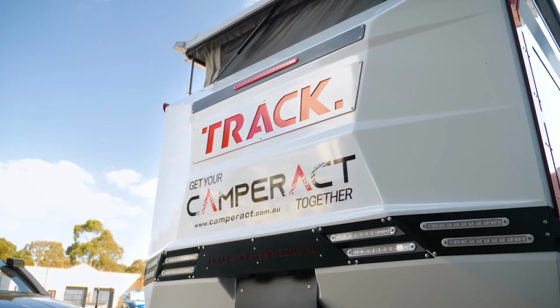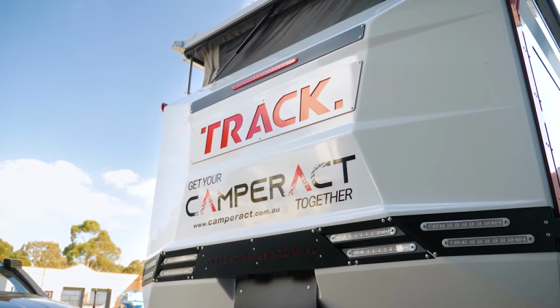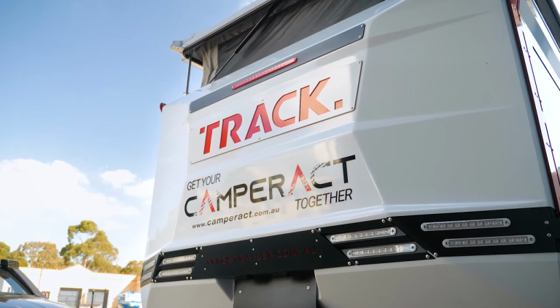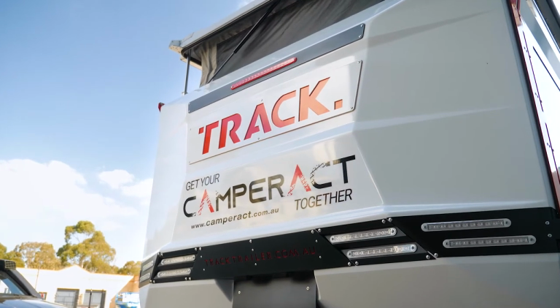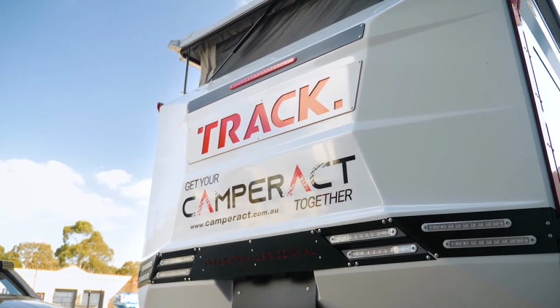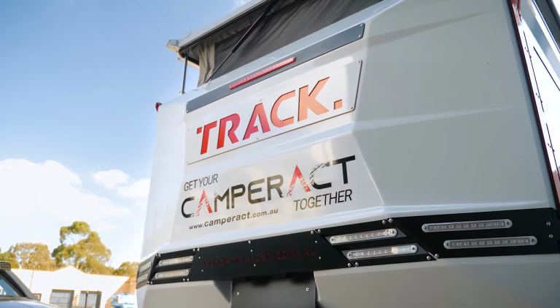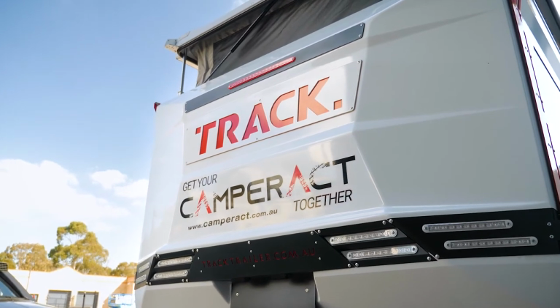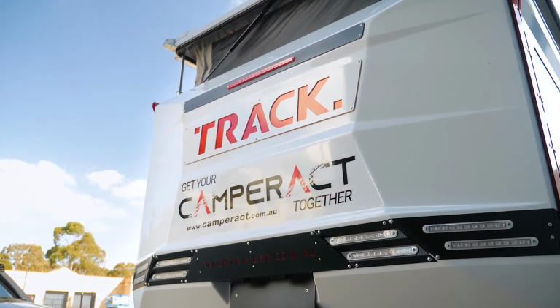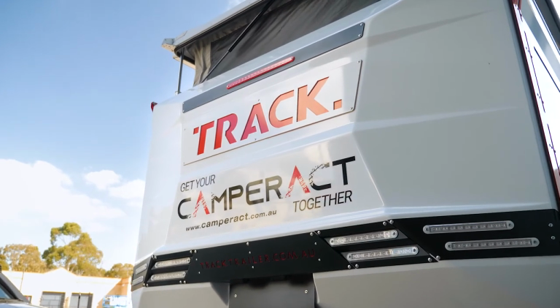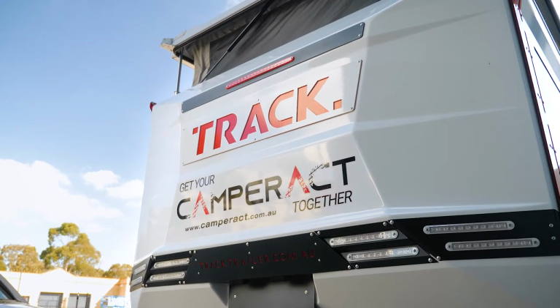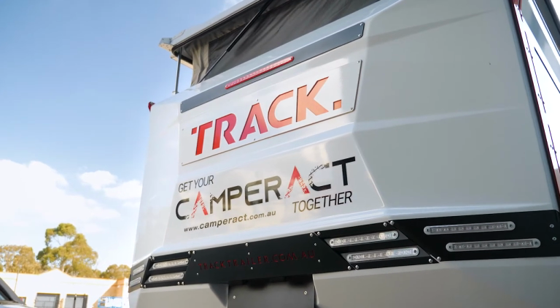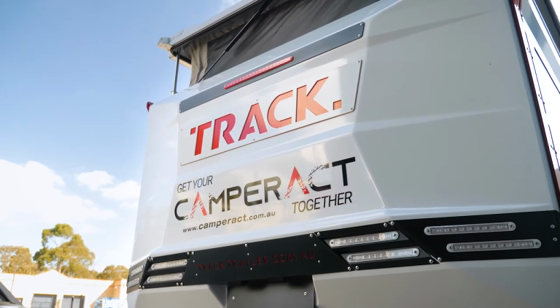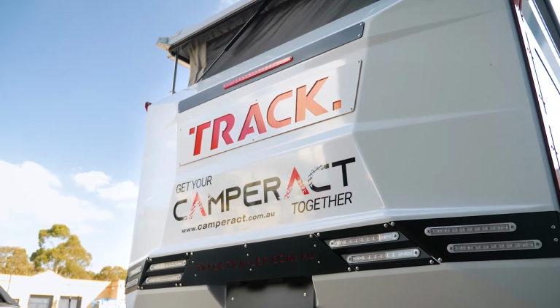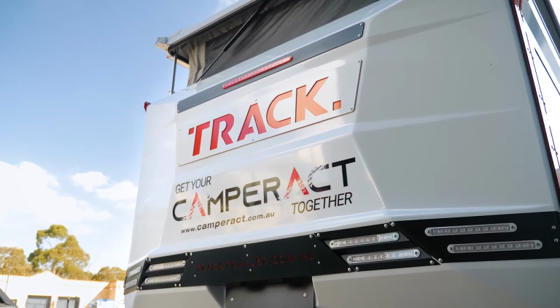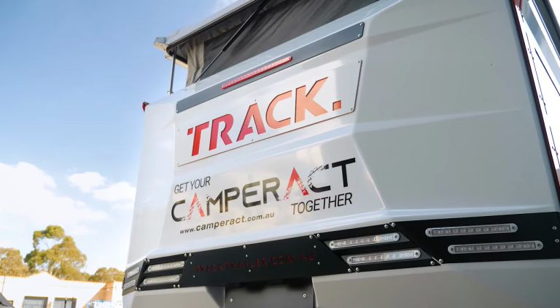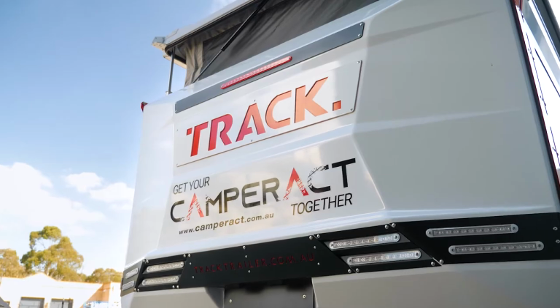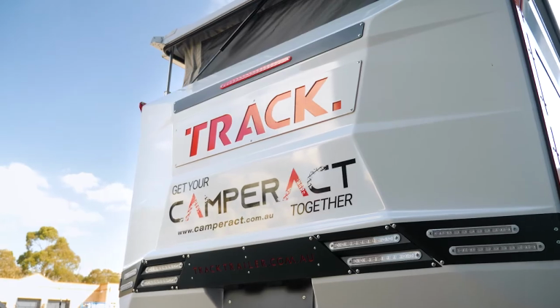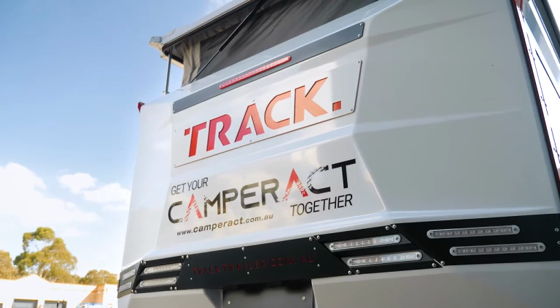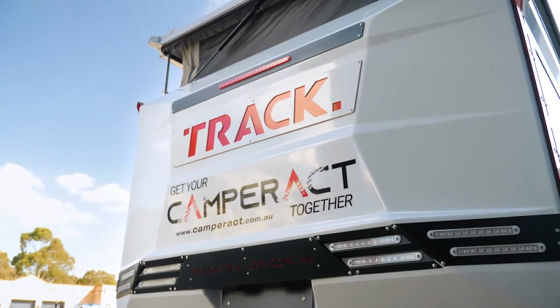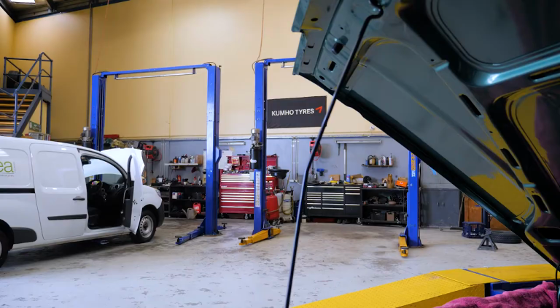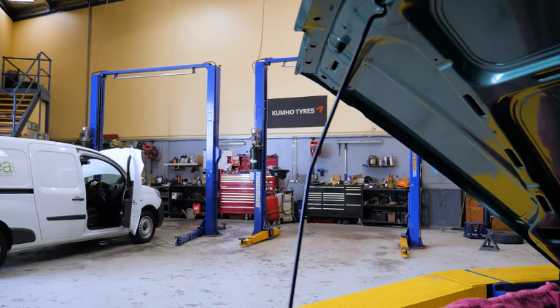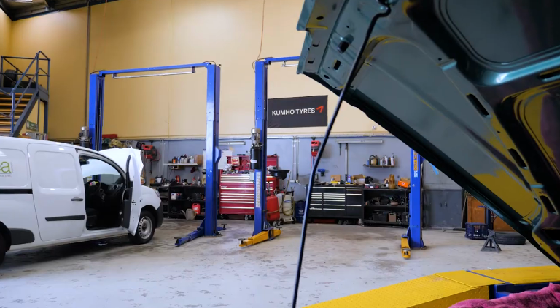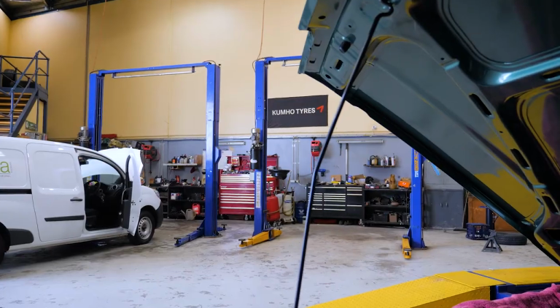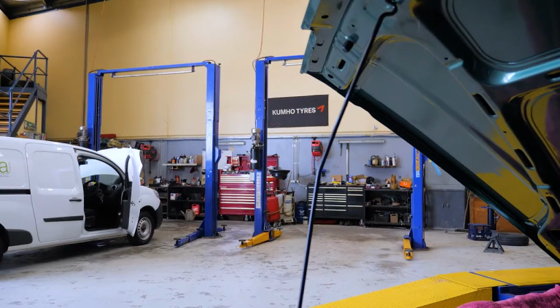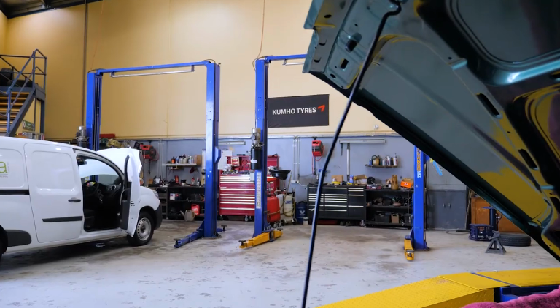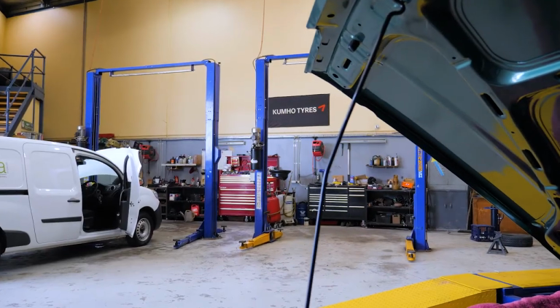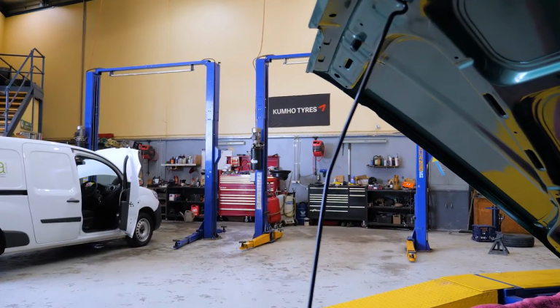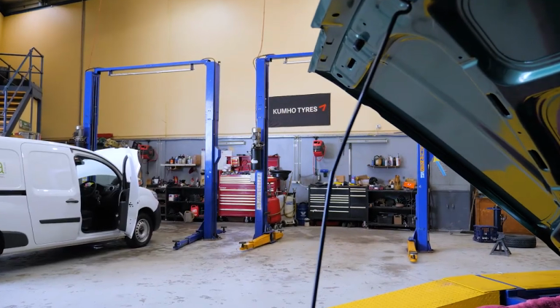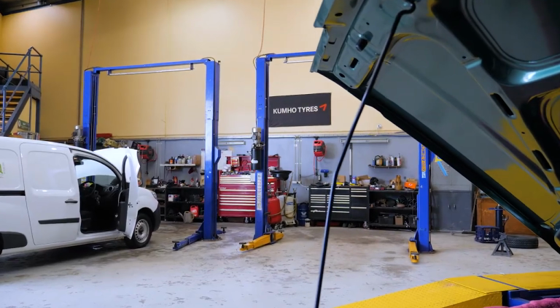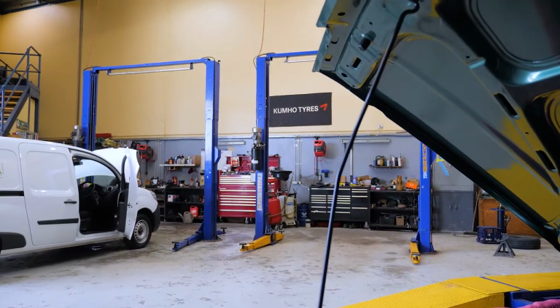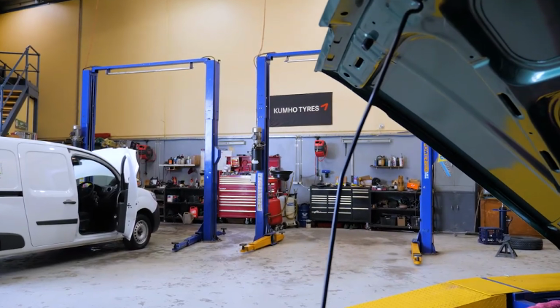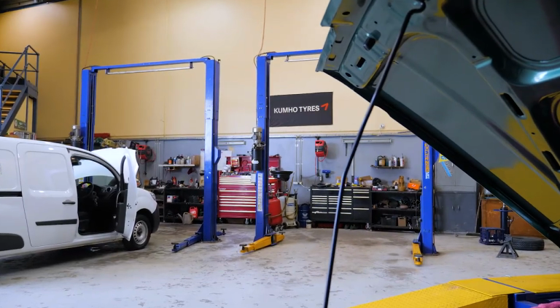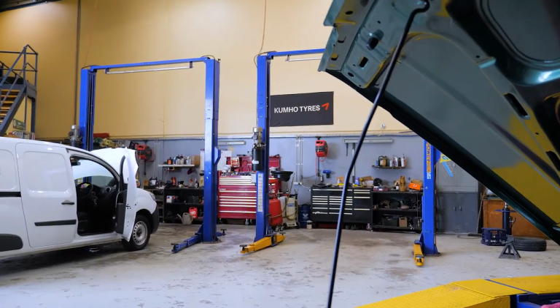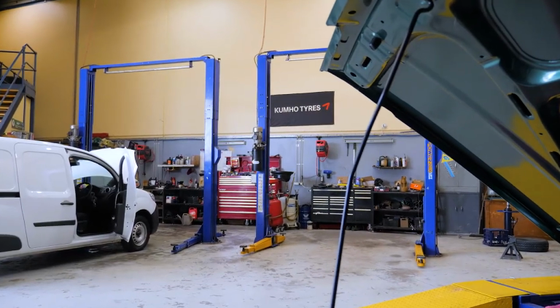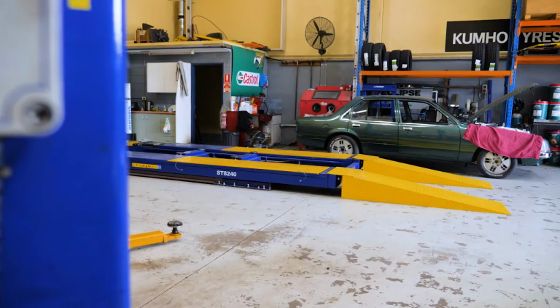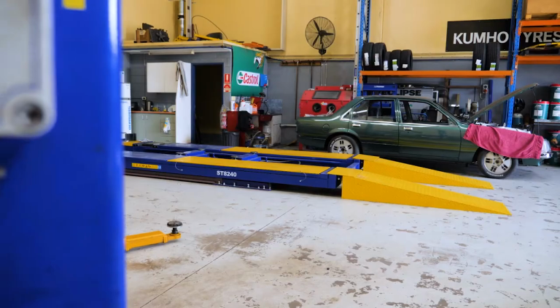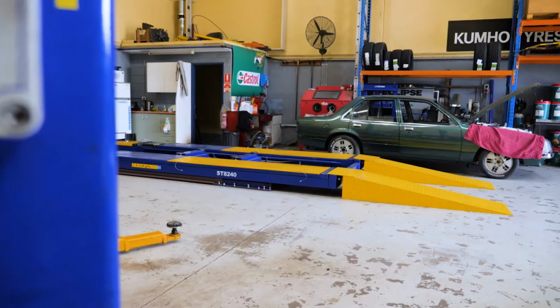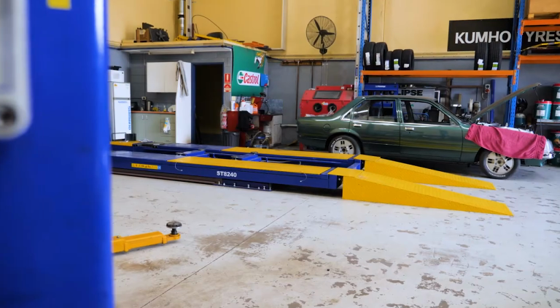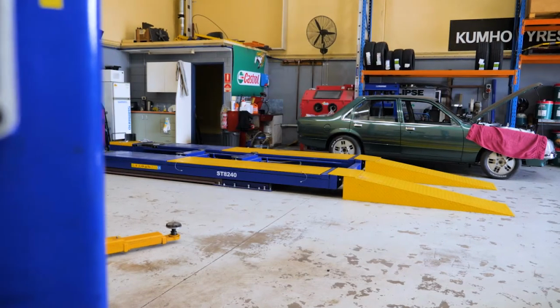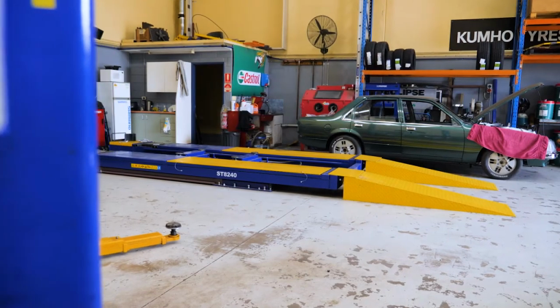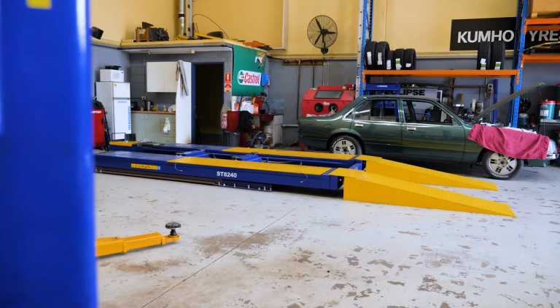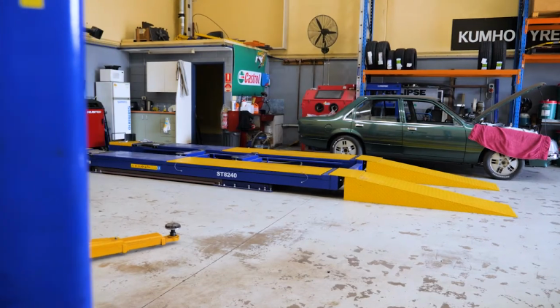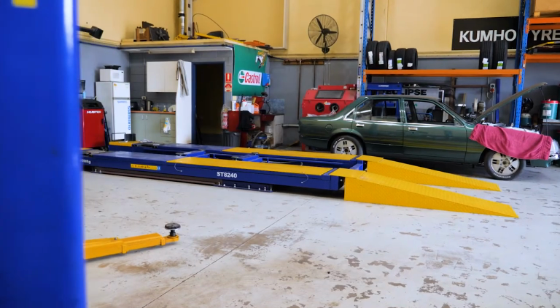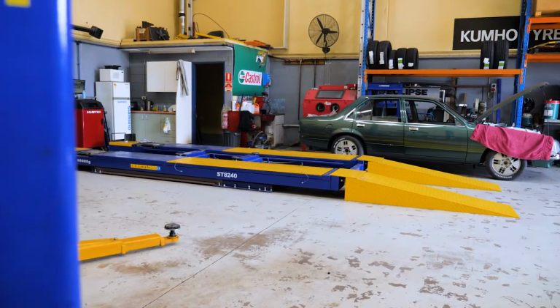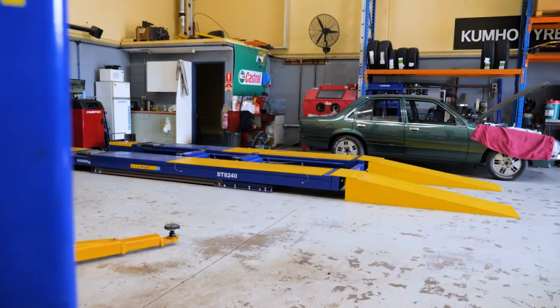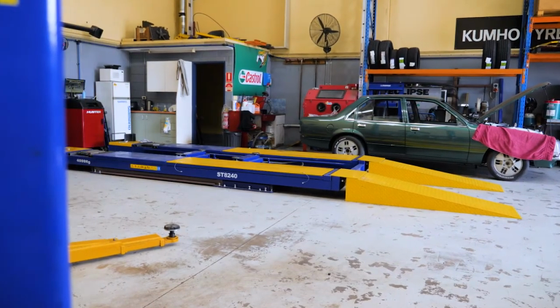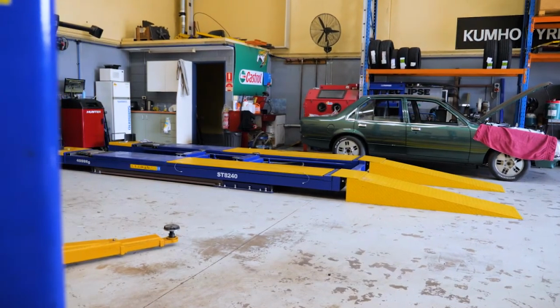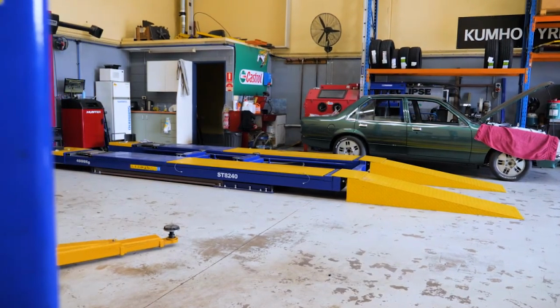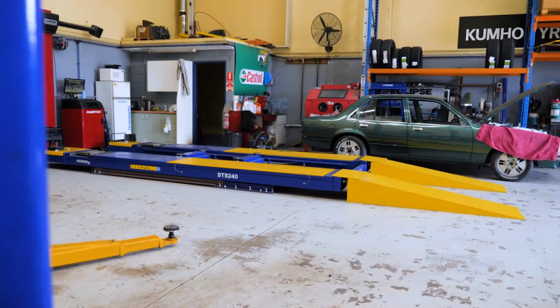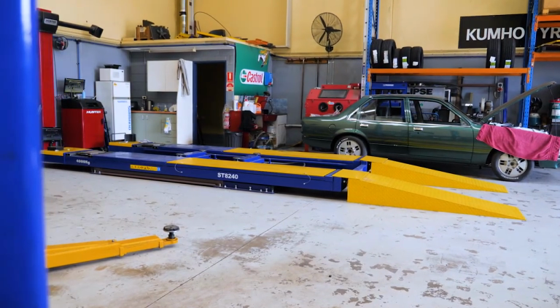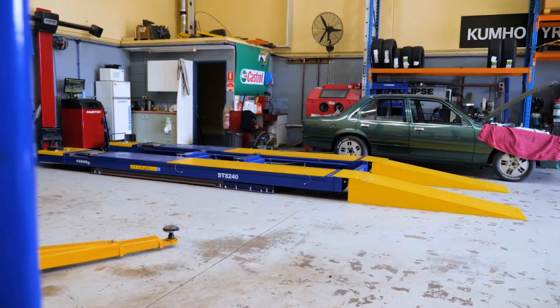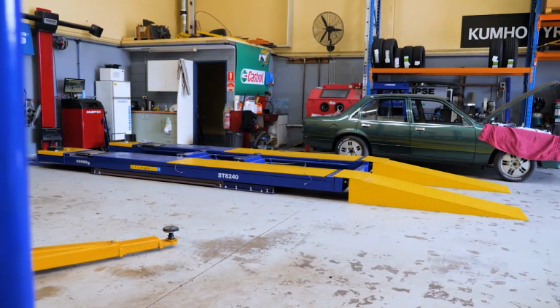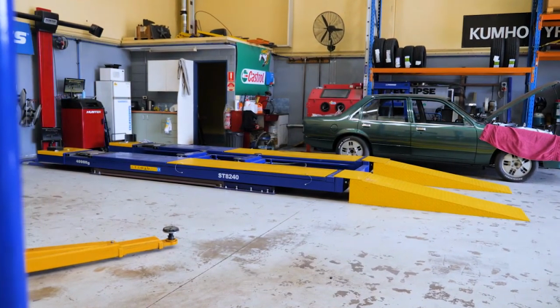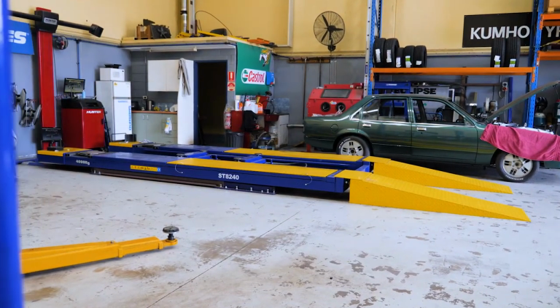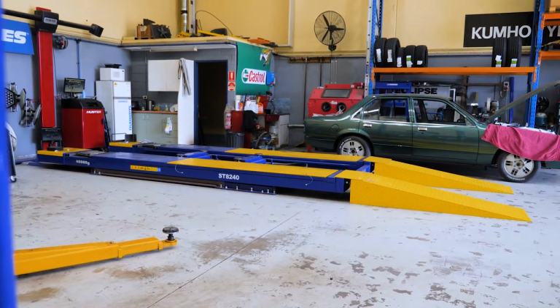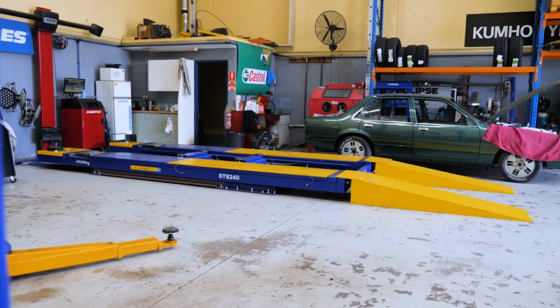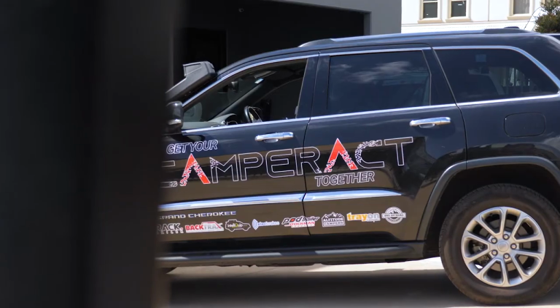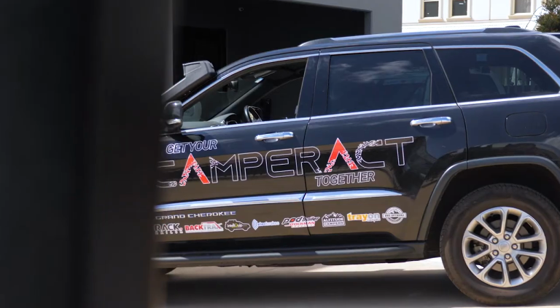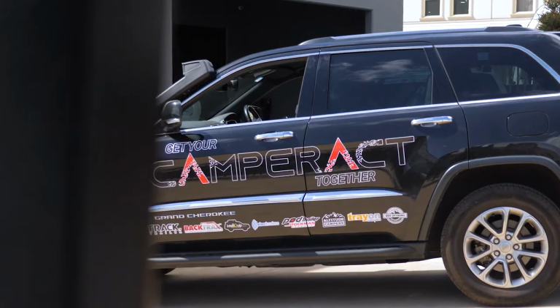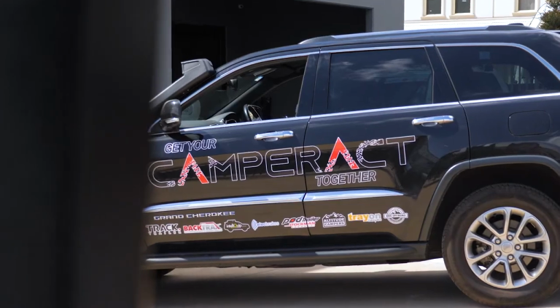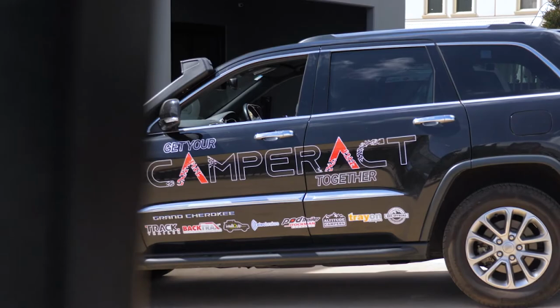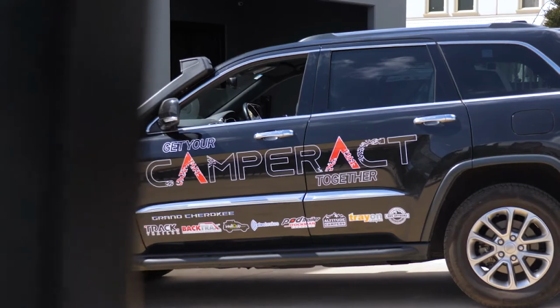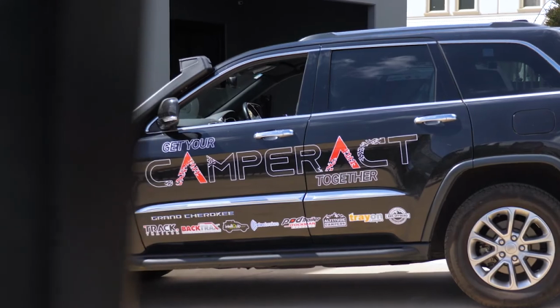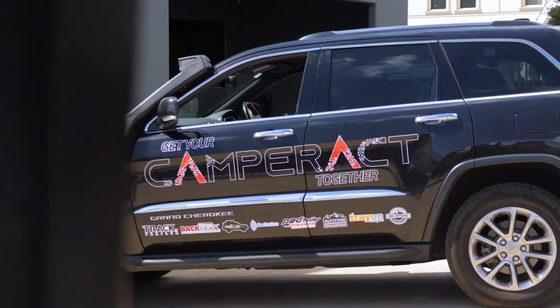Importantly, we've got parking in the rear and service facilities, so all your warranty work, all your camper servicing — all done here.